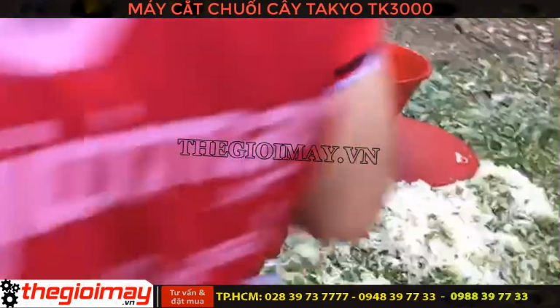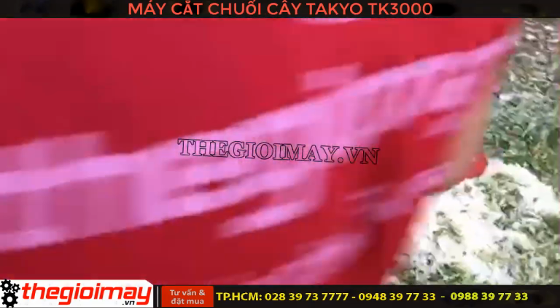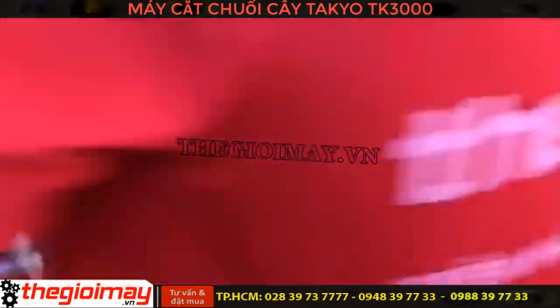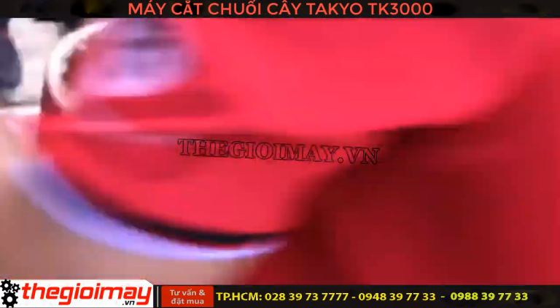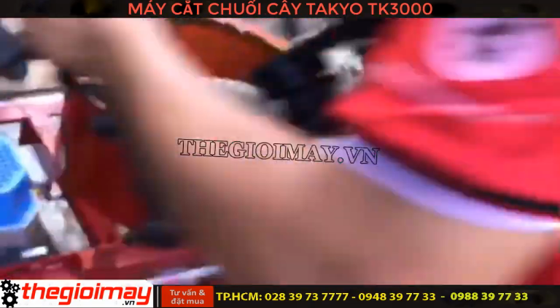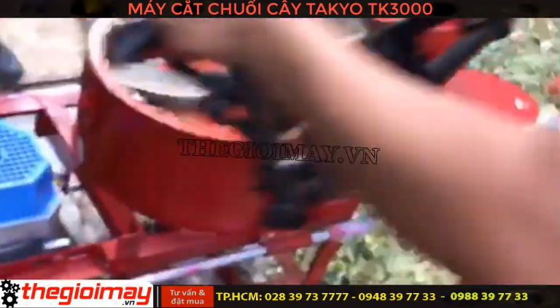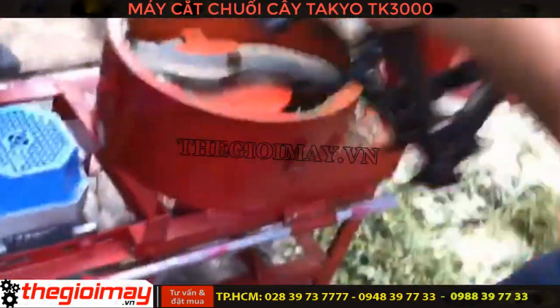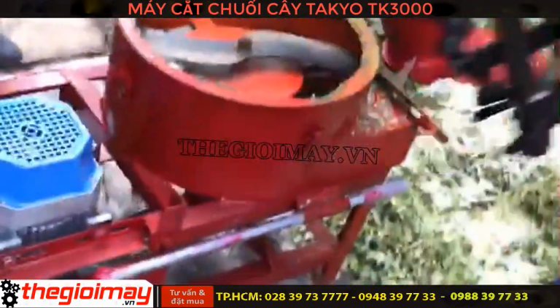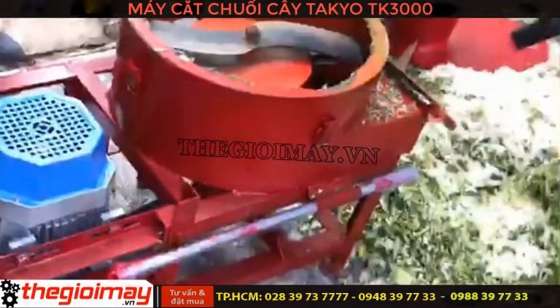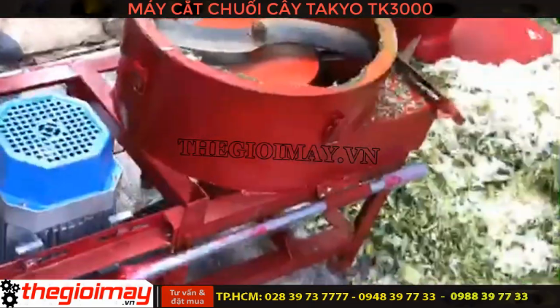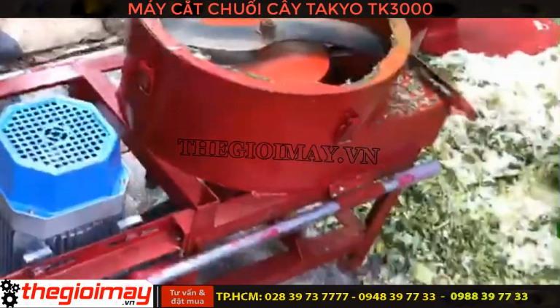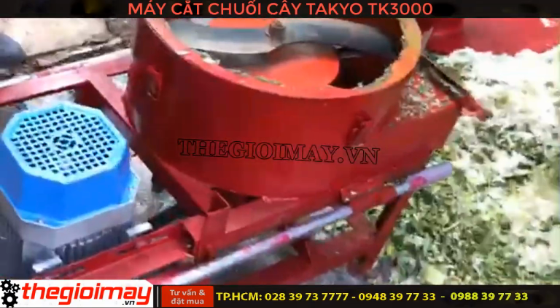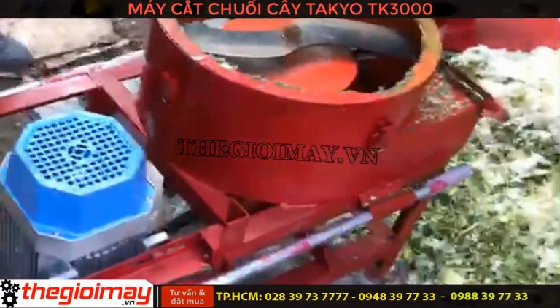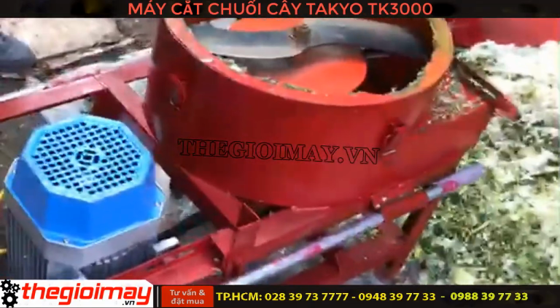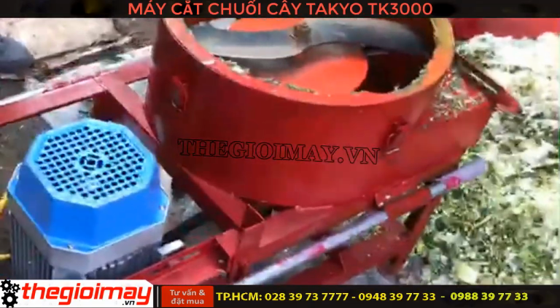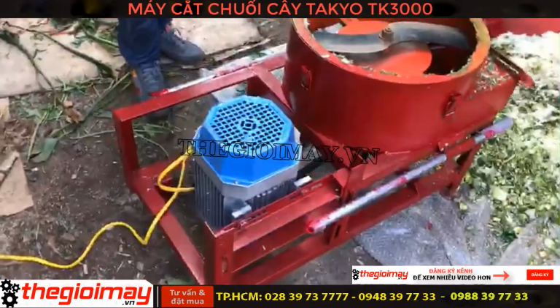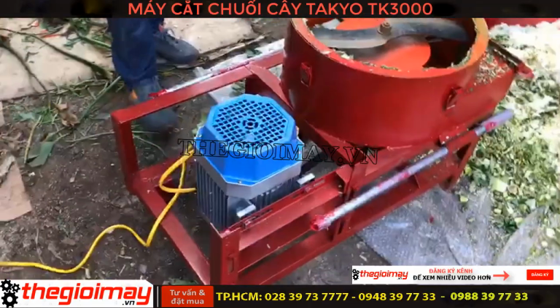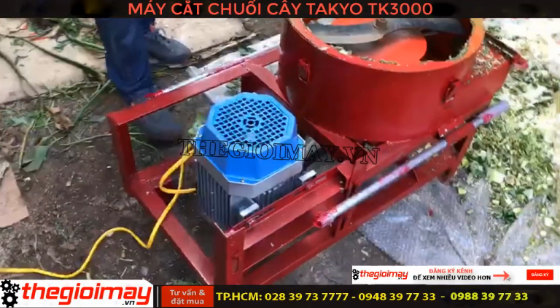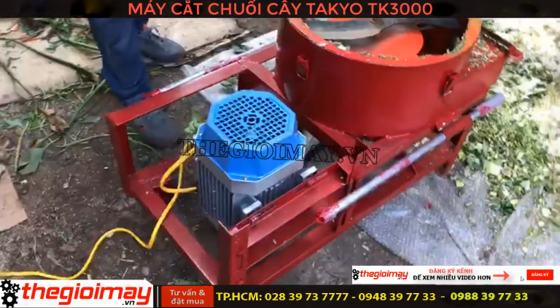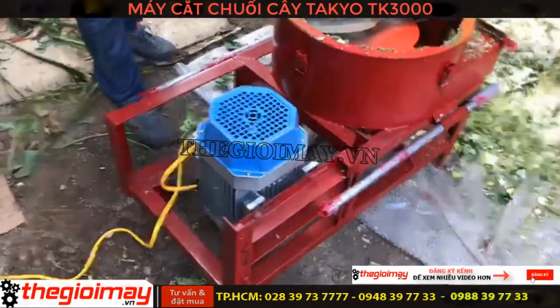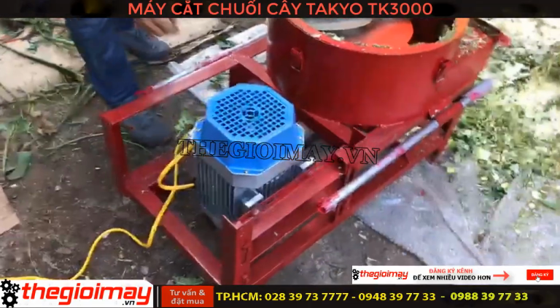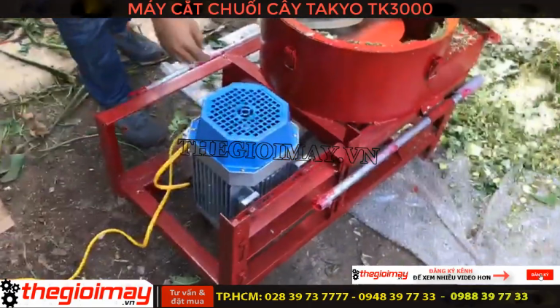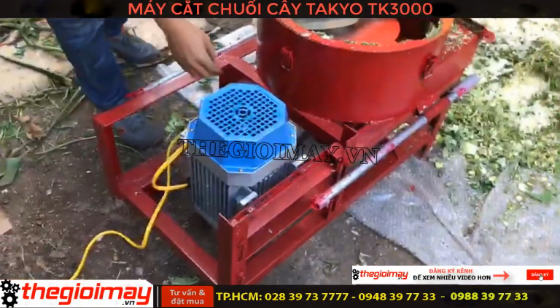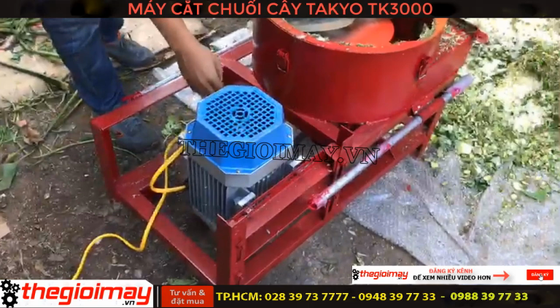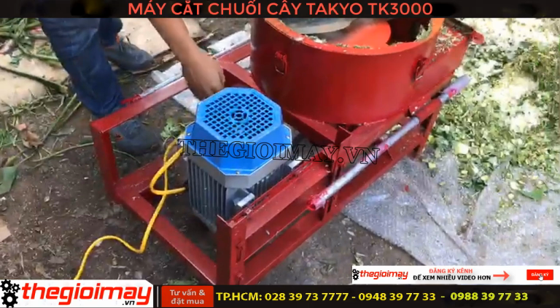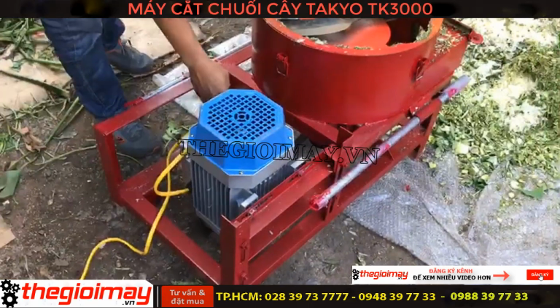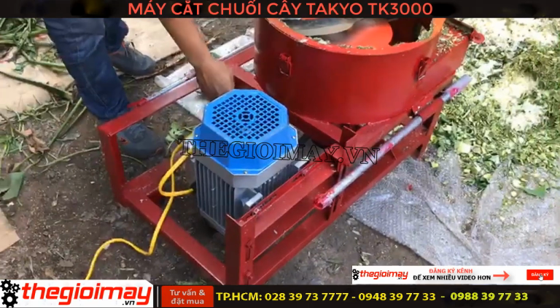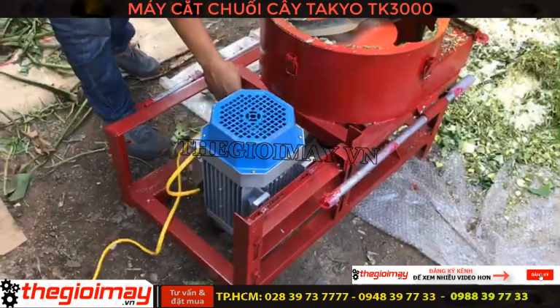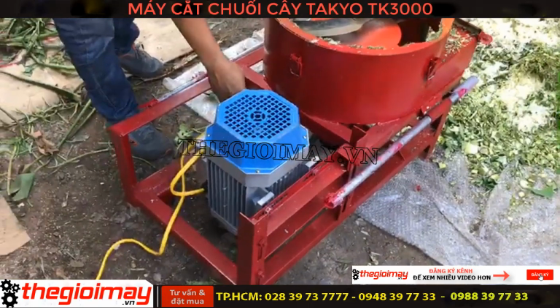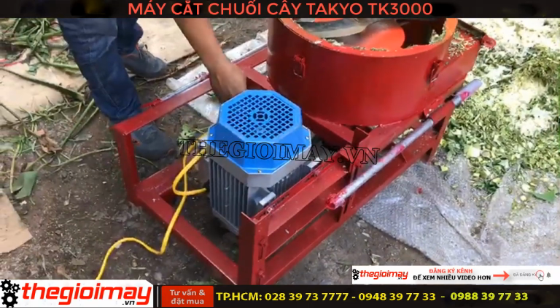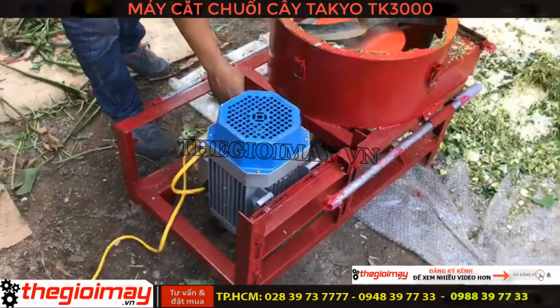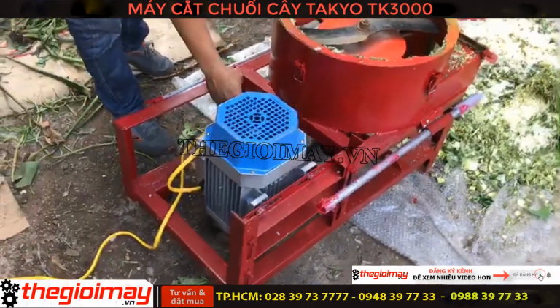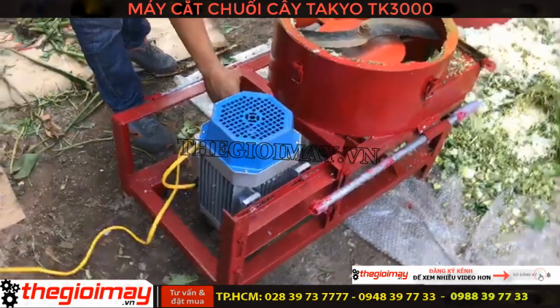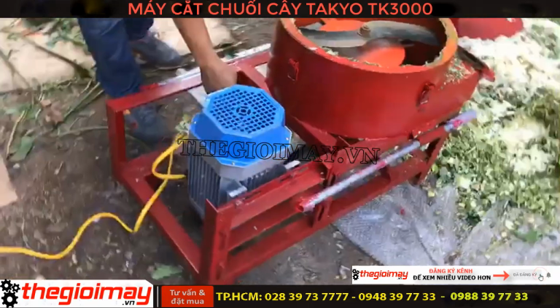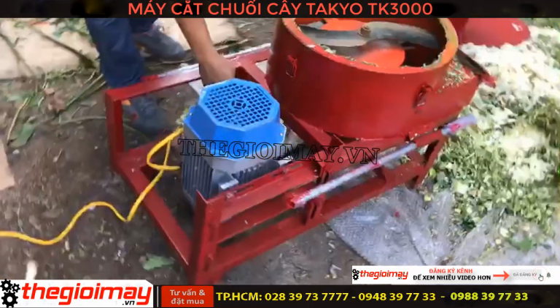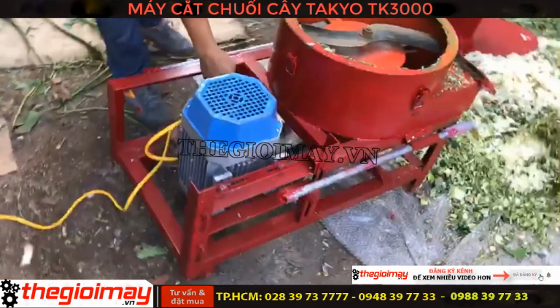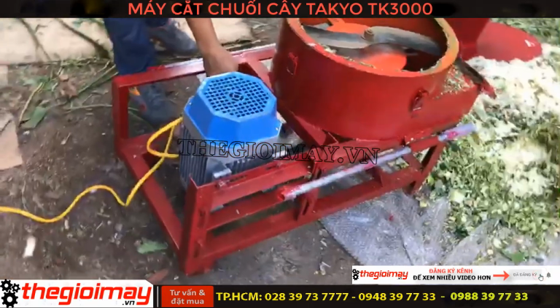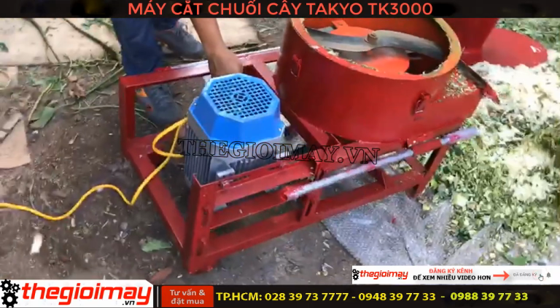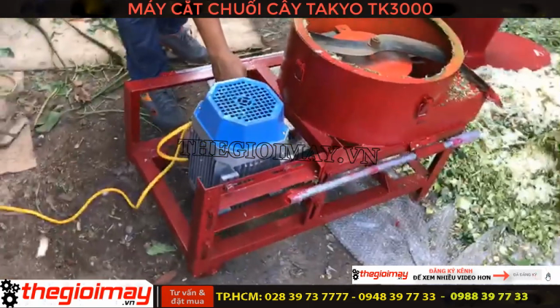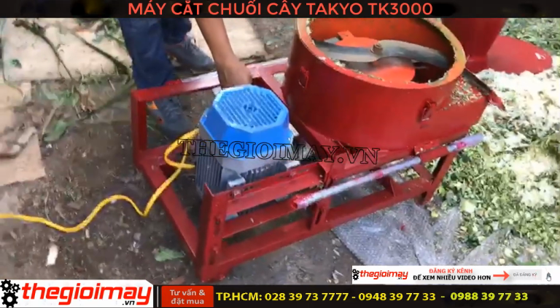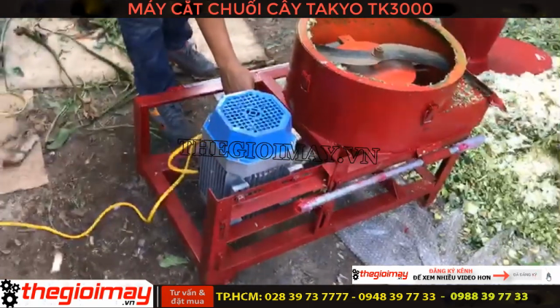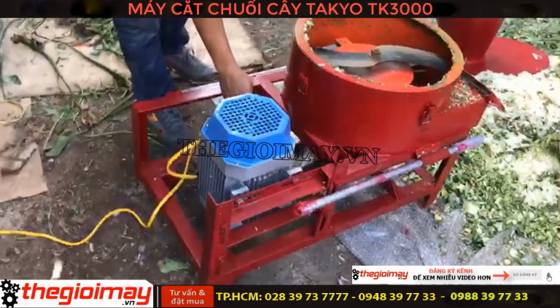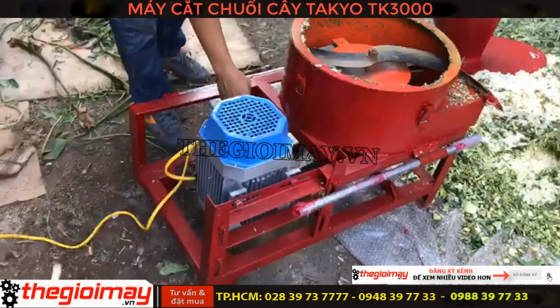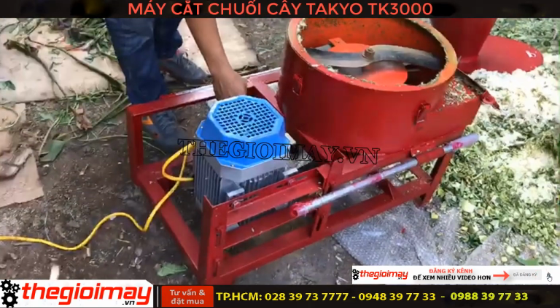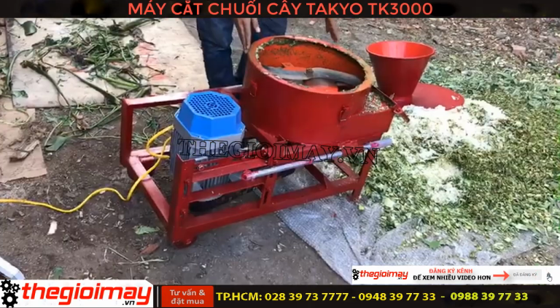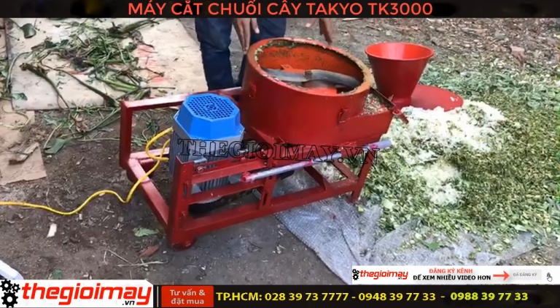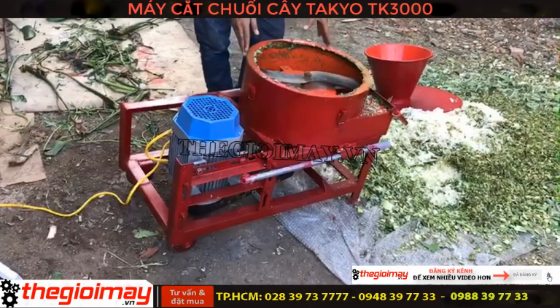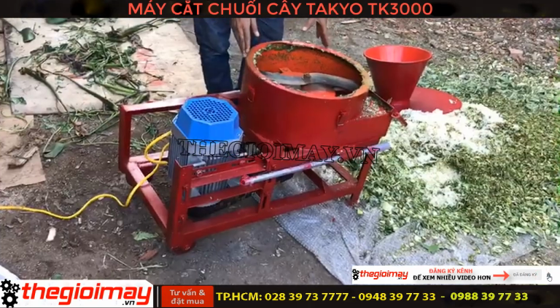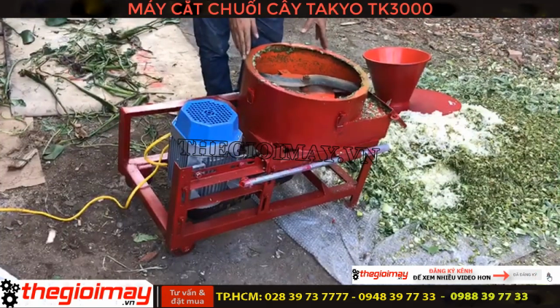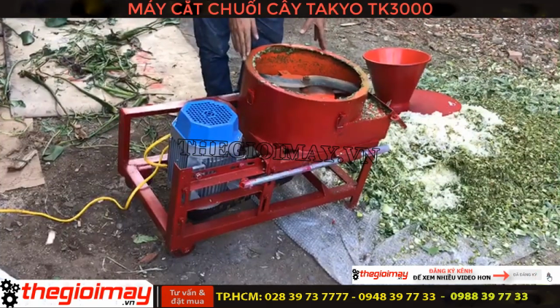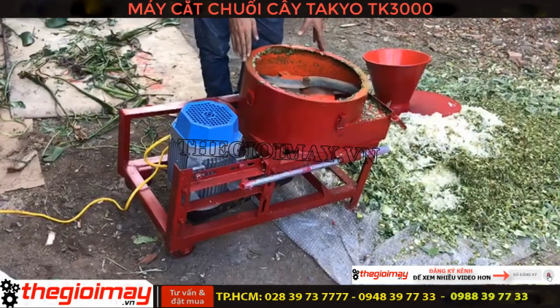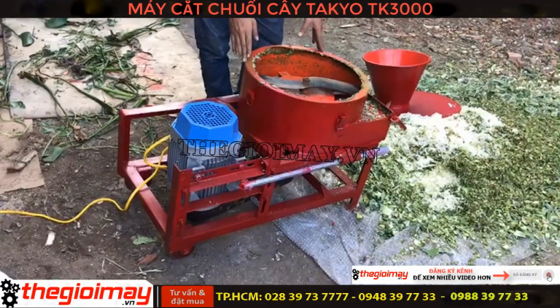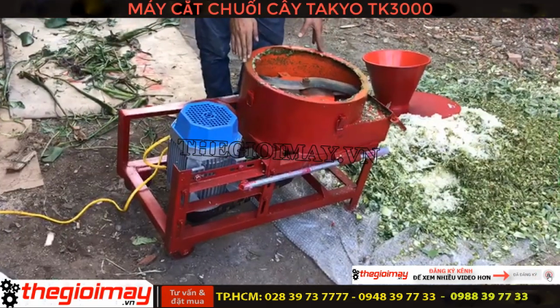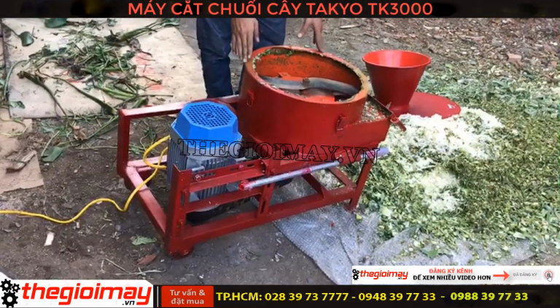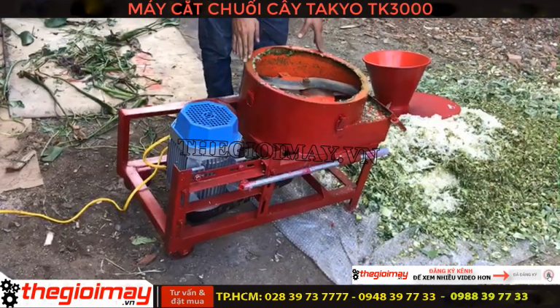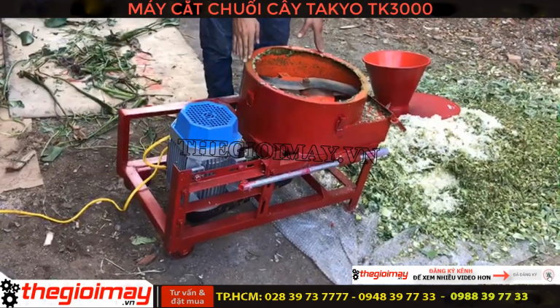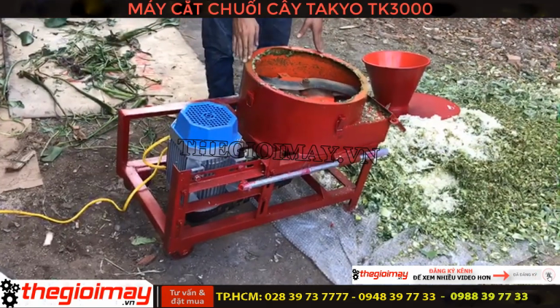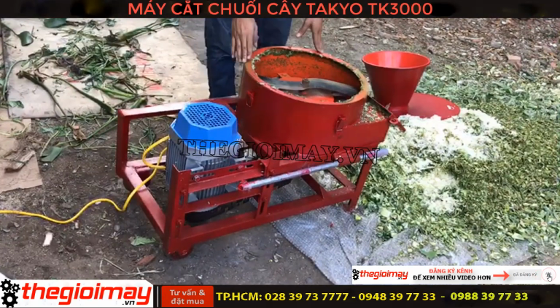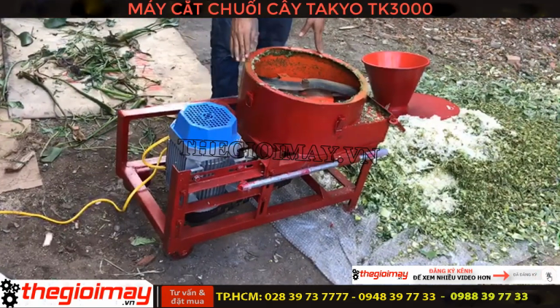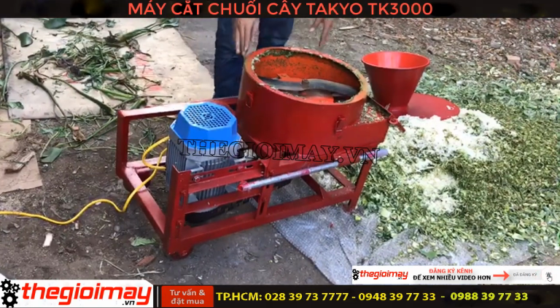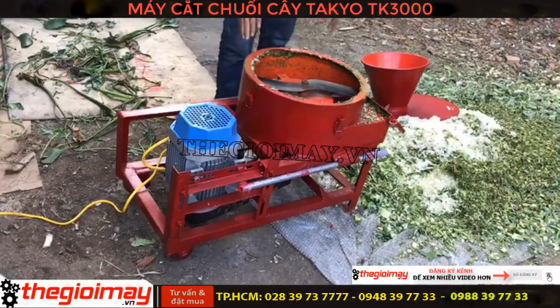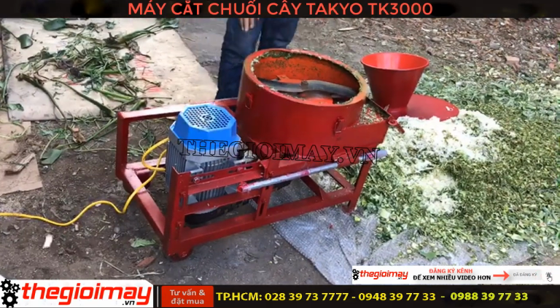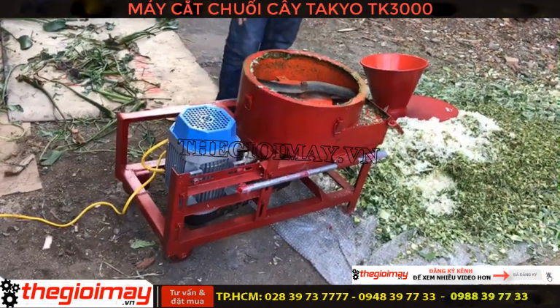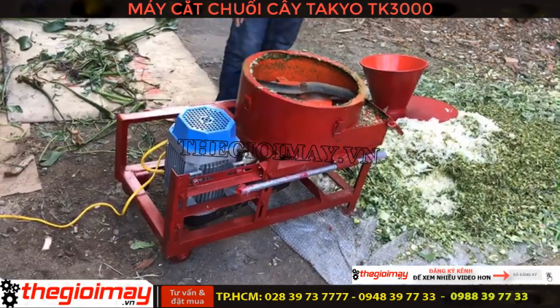Máy tích hợp thêm CV chống dịch an toàn cho người lao động. Máy sử dụng trục bạc đạn của Nhật.